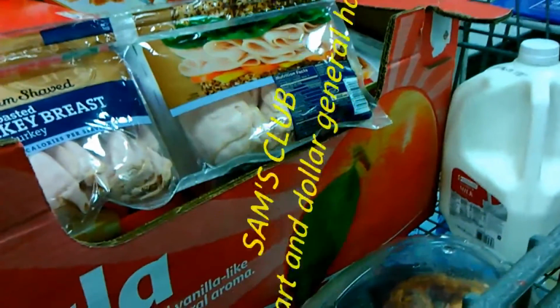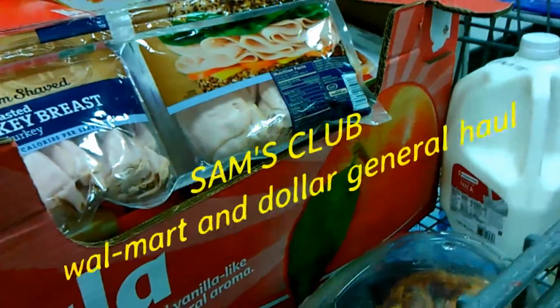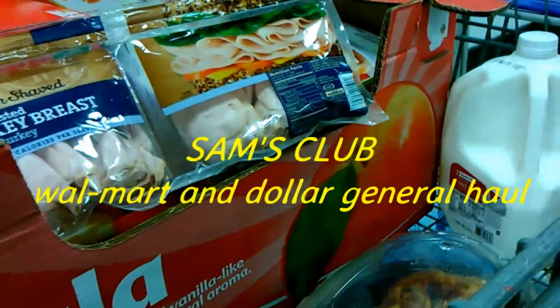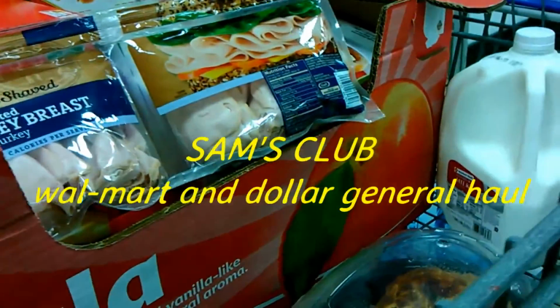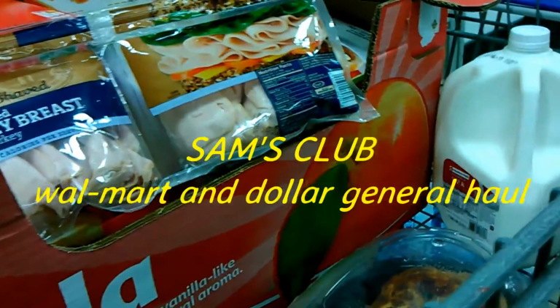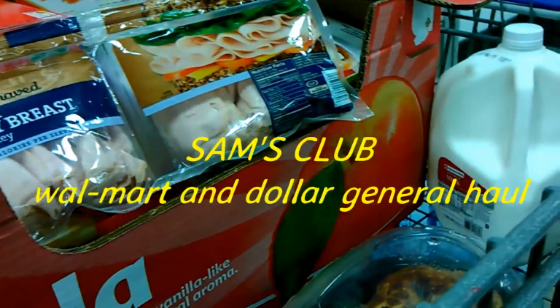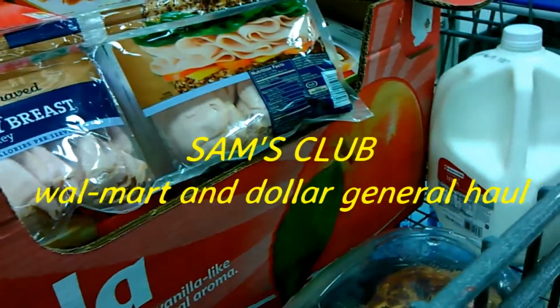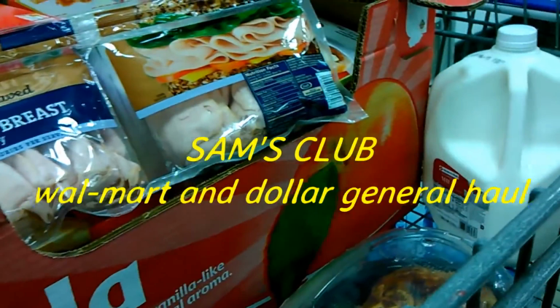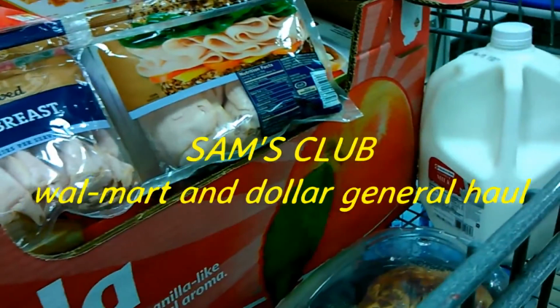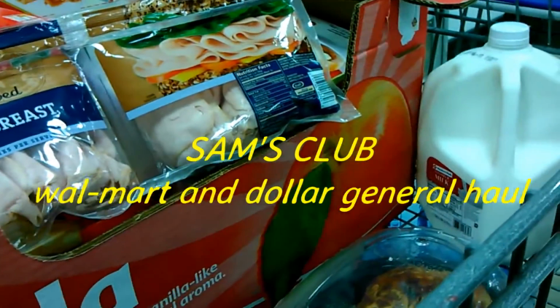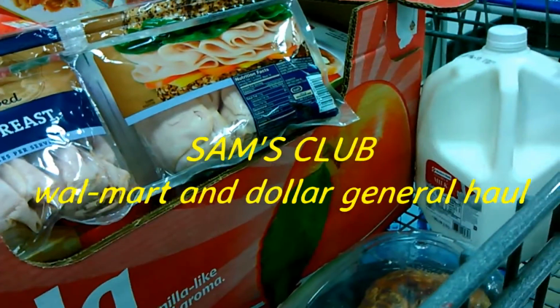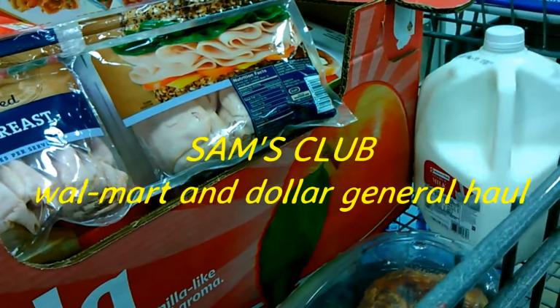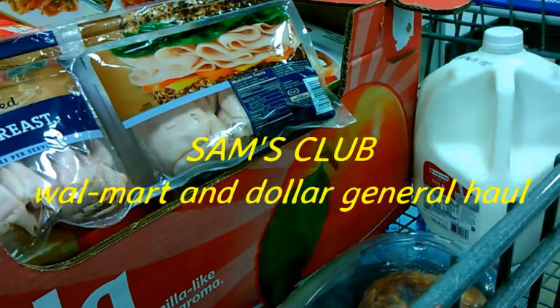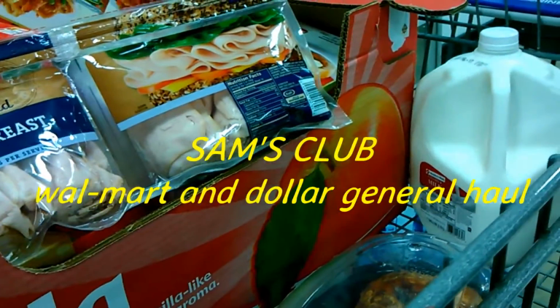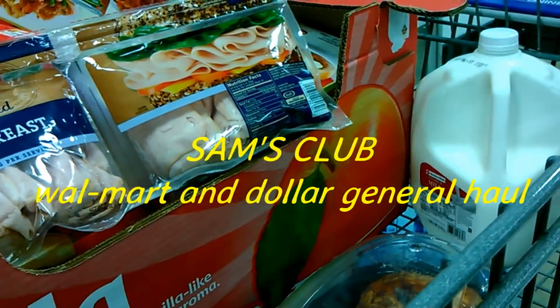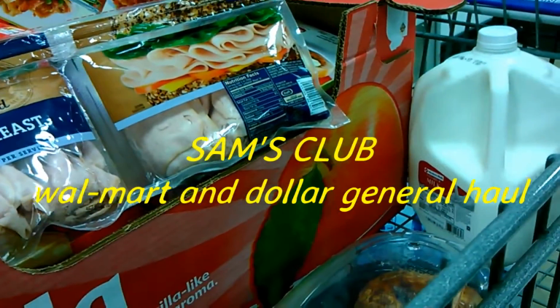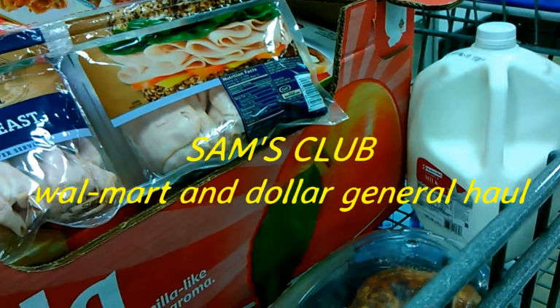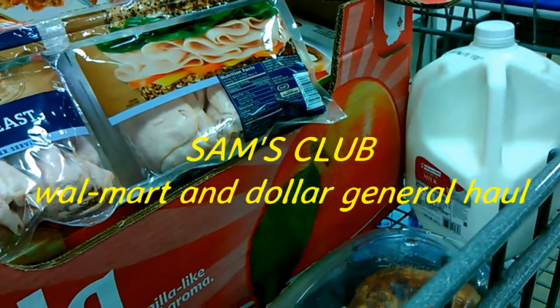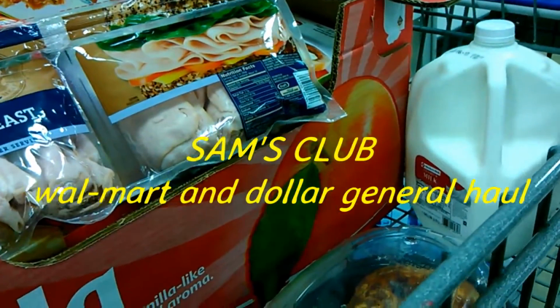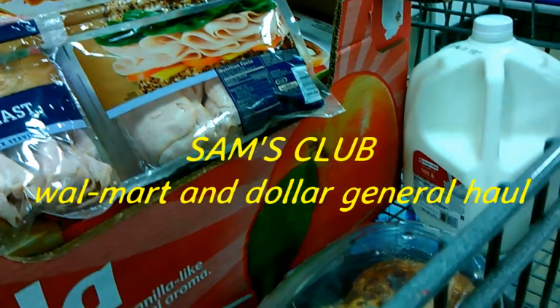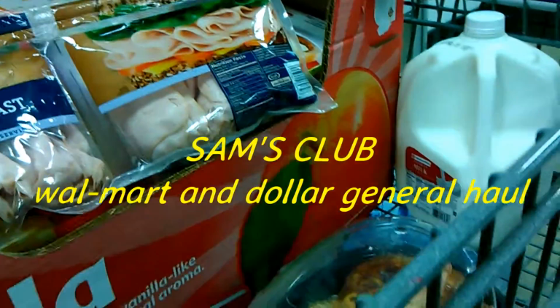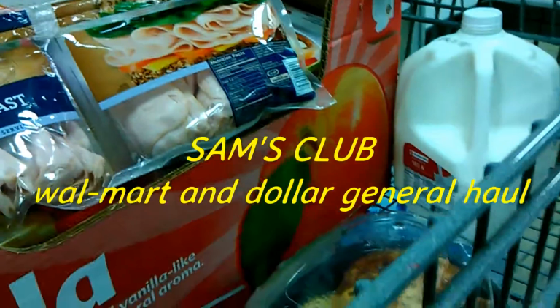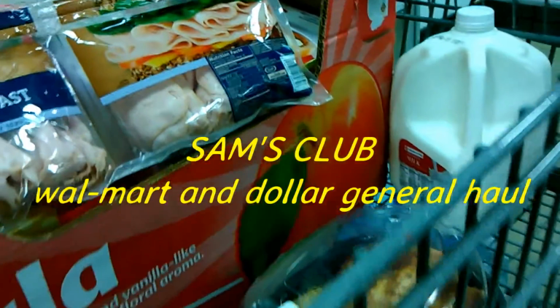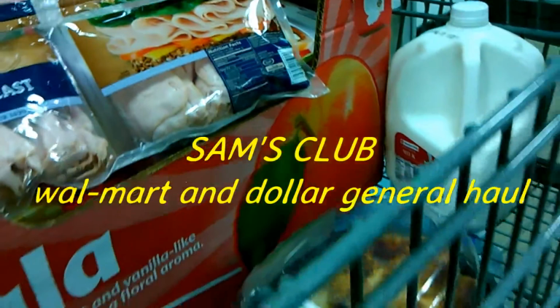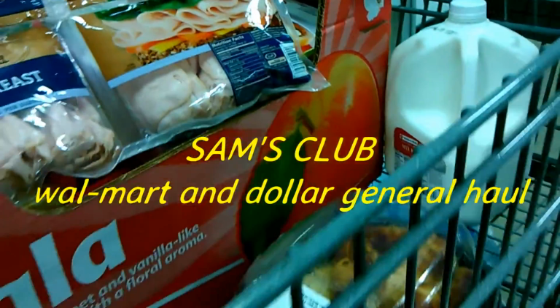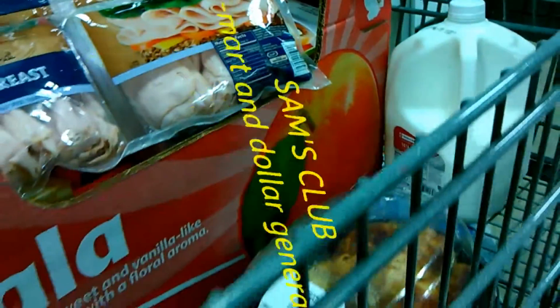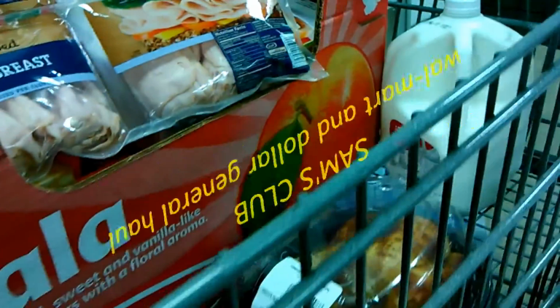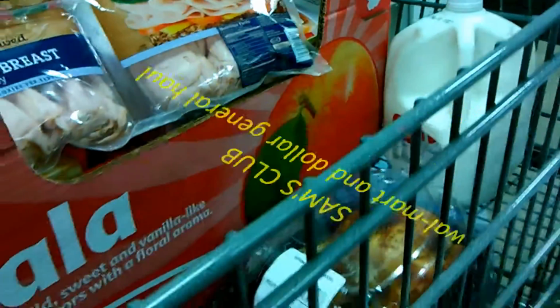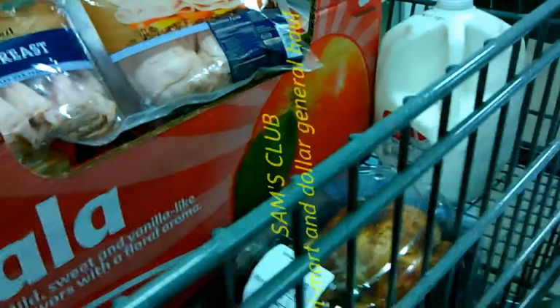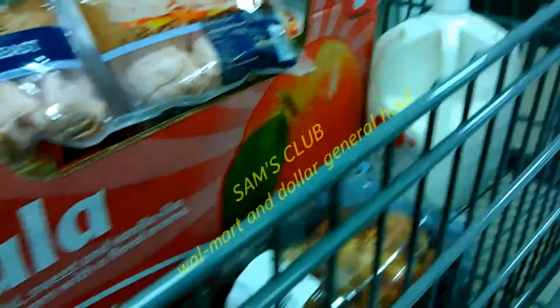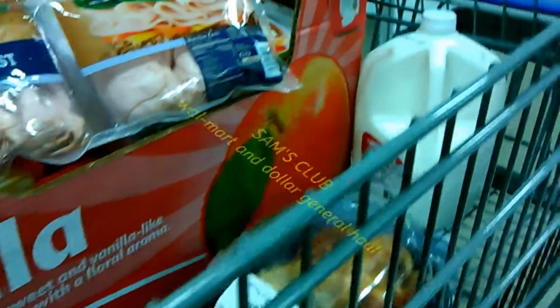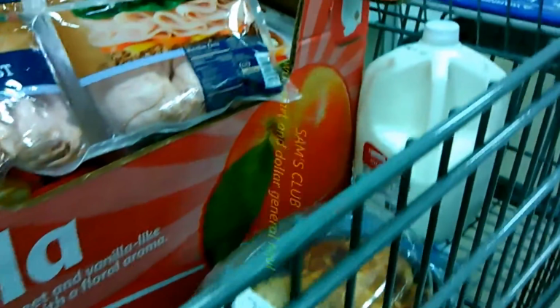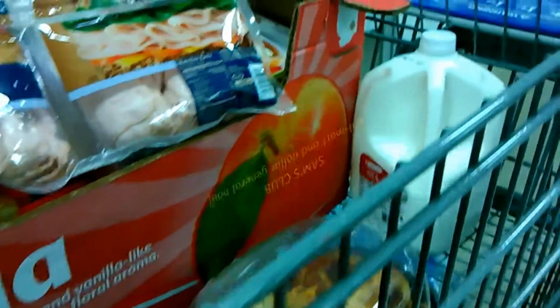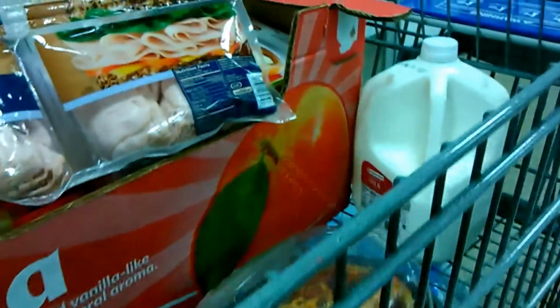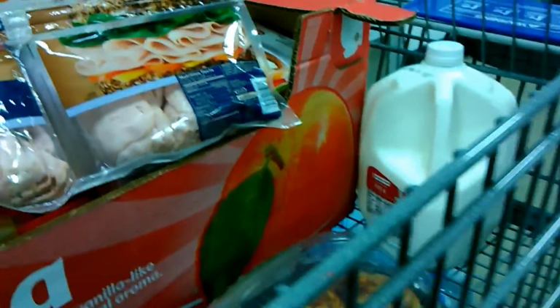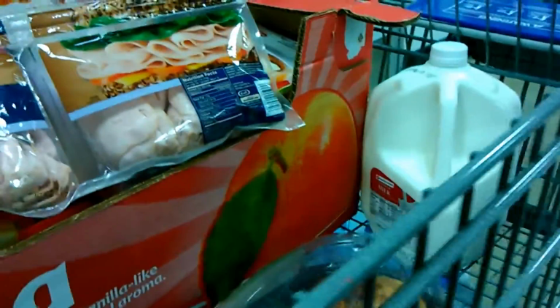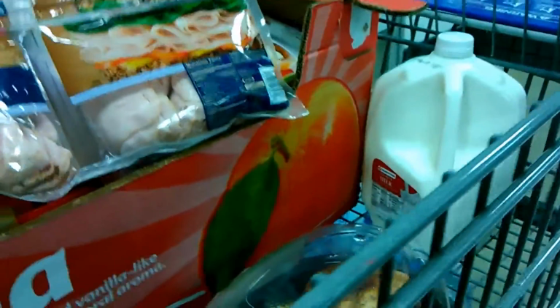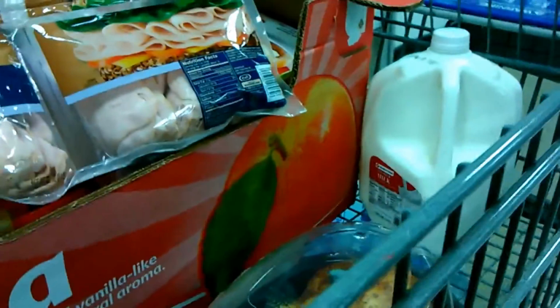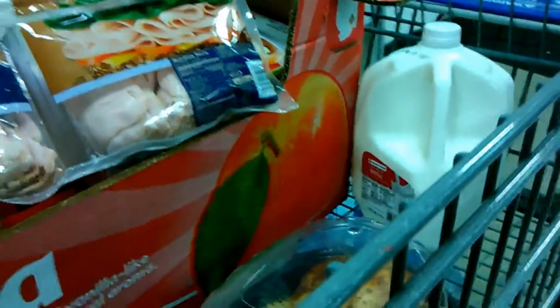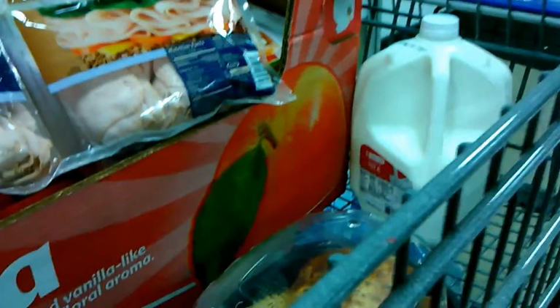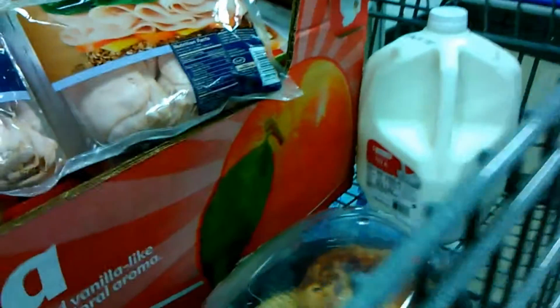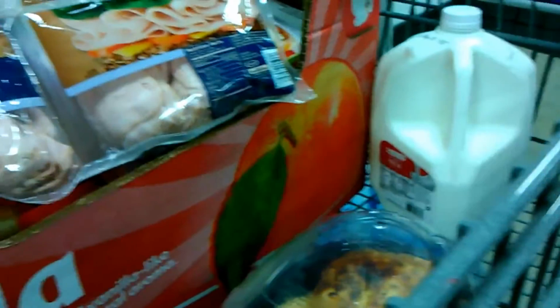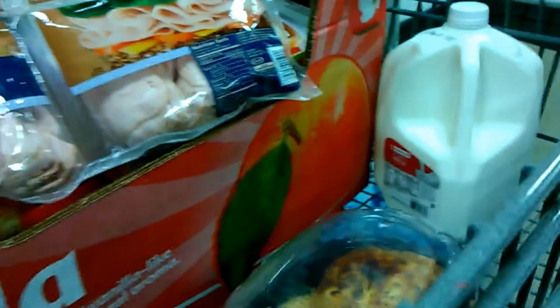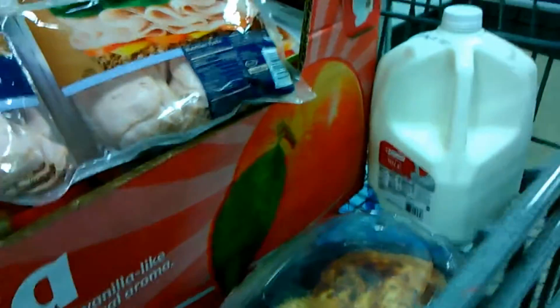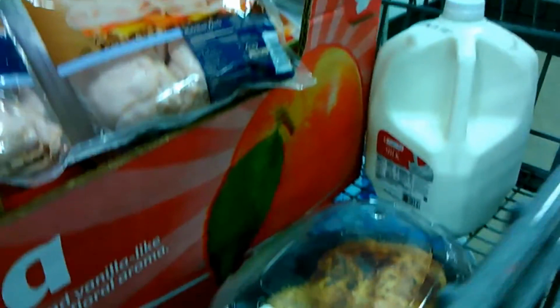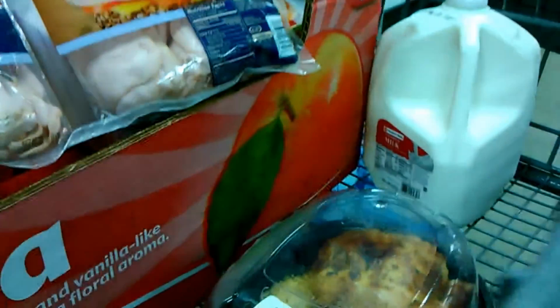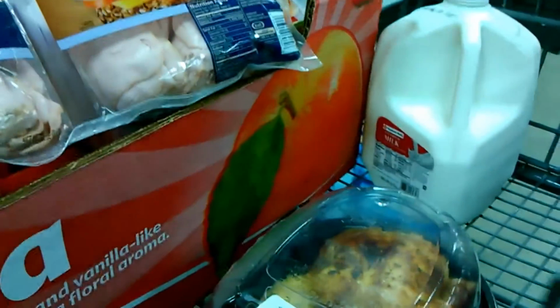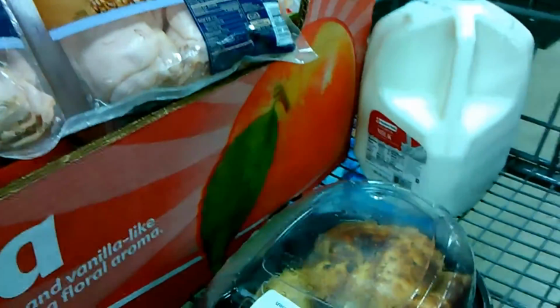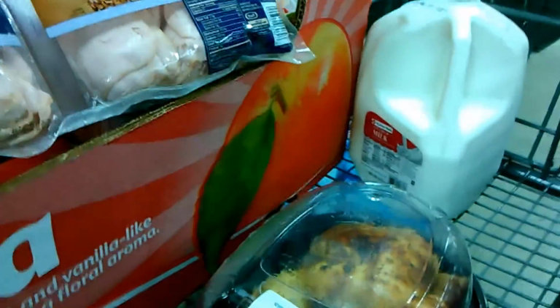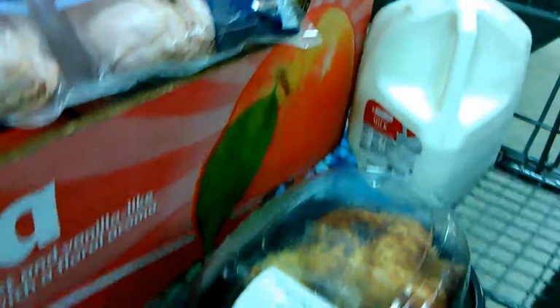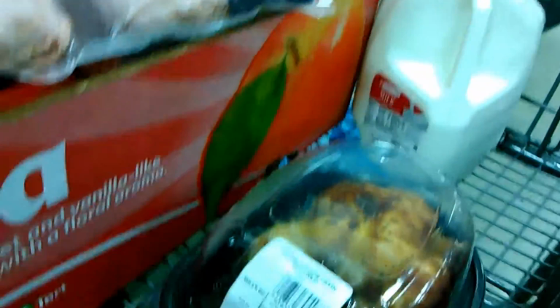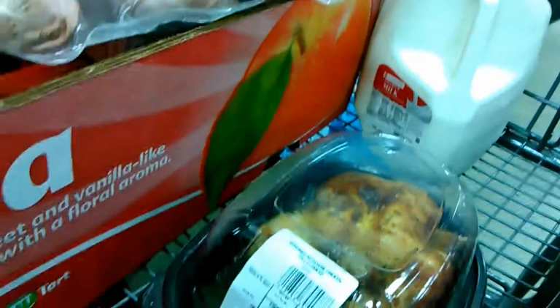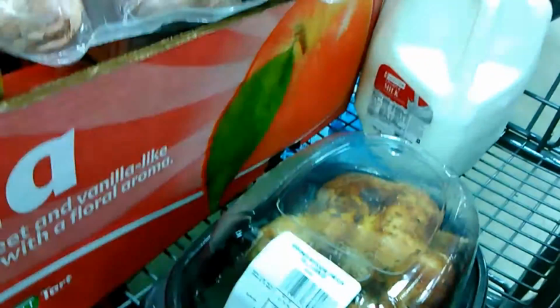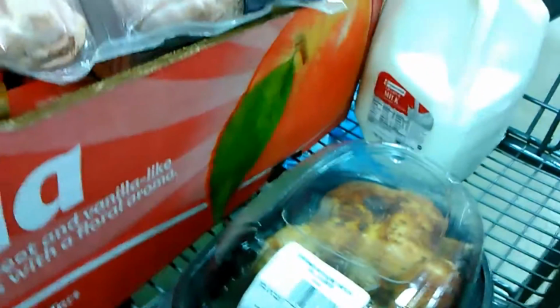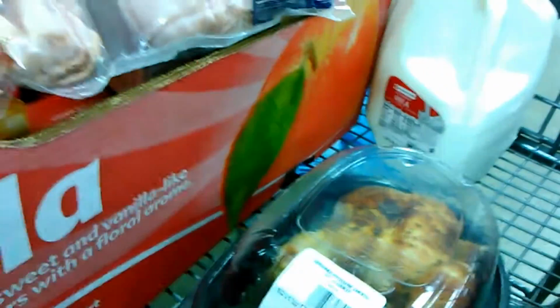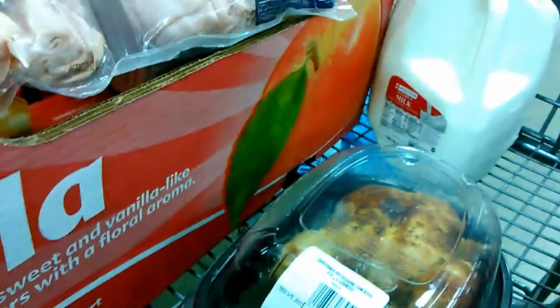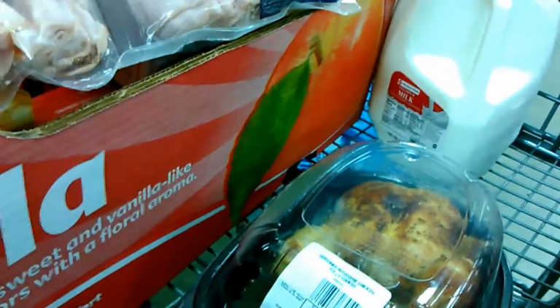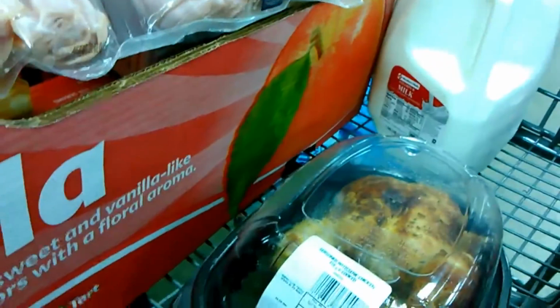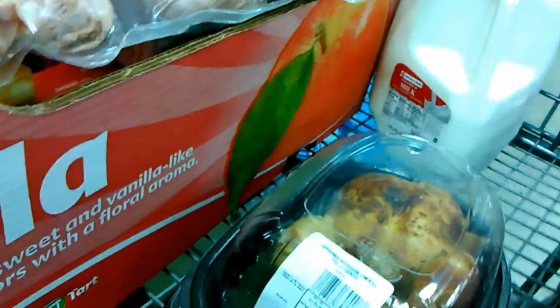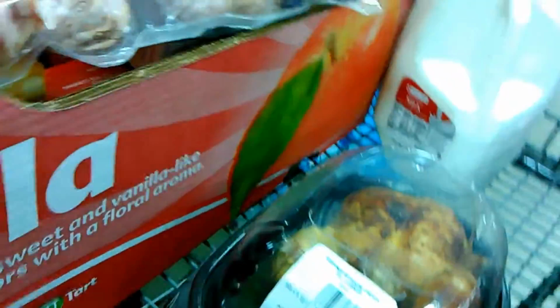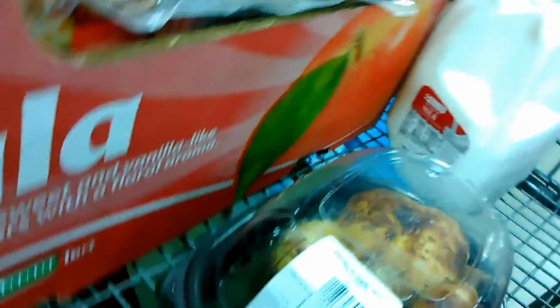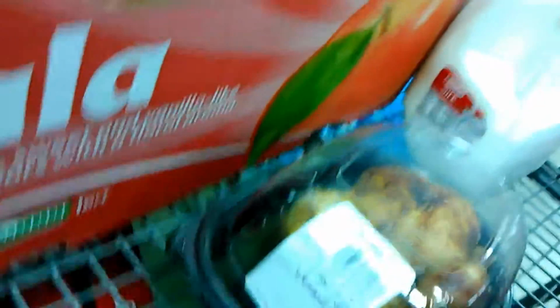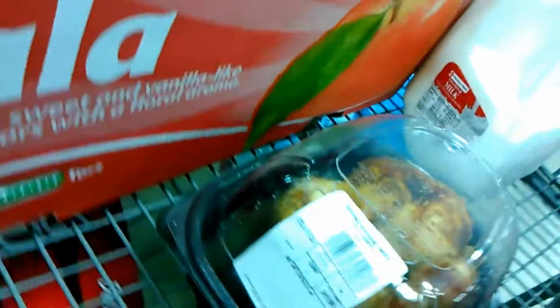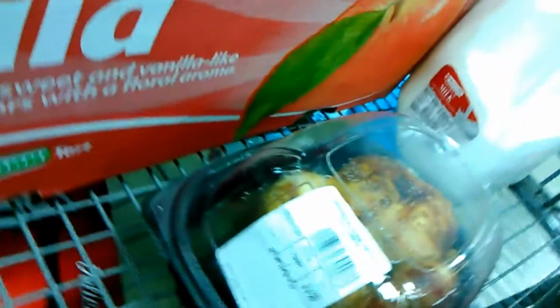Hey guys, it's Mikayla from It's A Bond's Life and I just wanted to show you my little haul from Sam's Club. I'm still at Sam's Club waiting on my pizza.